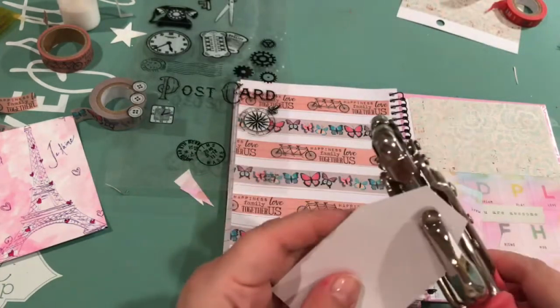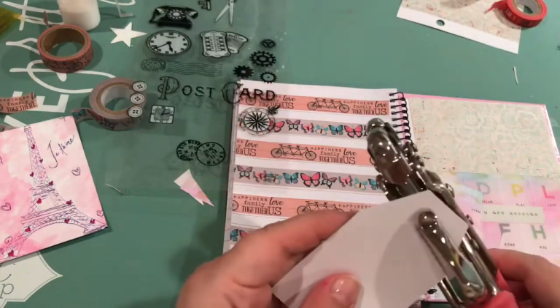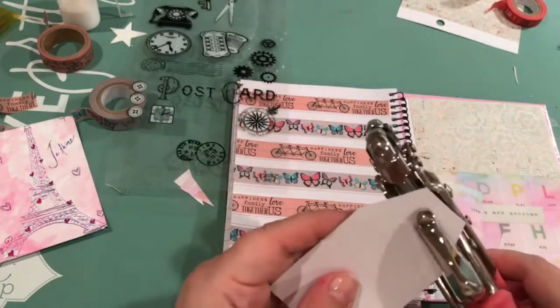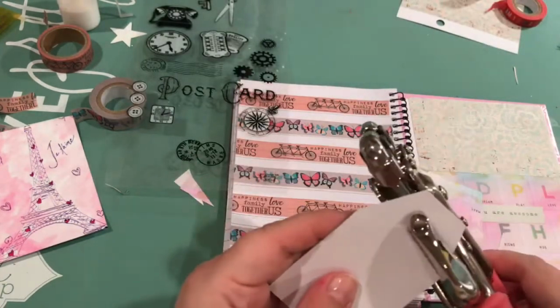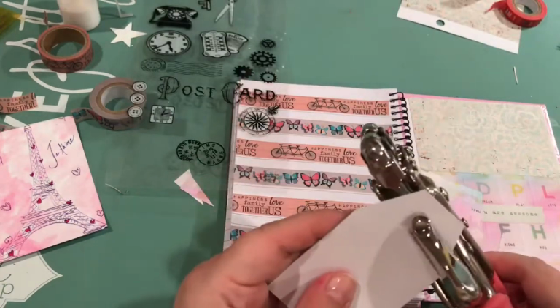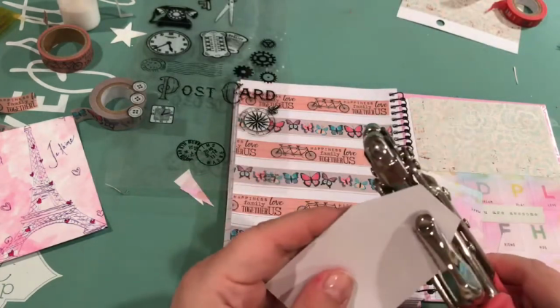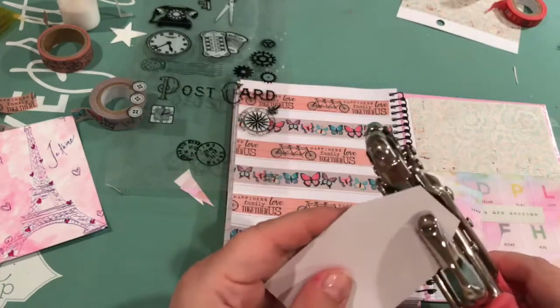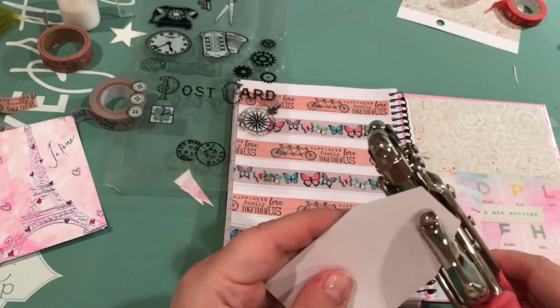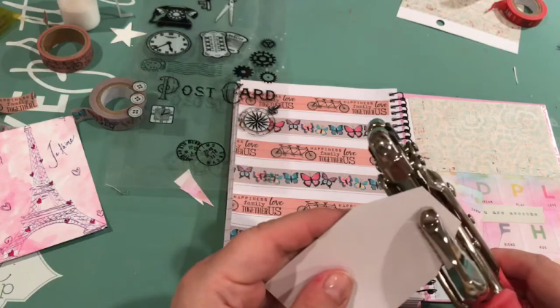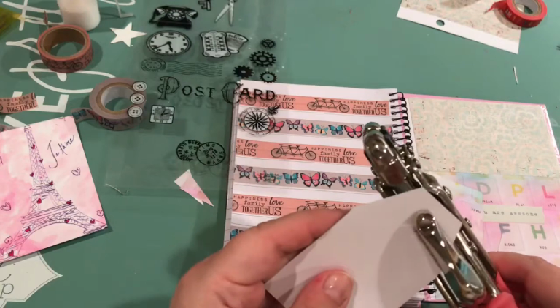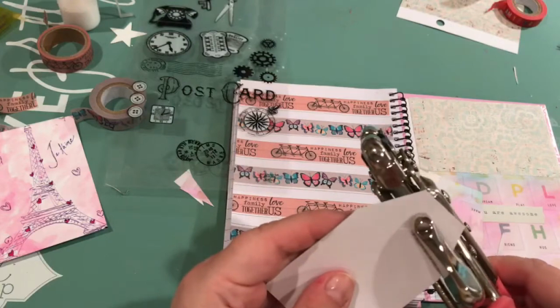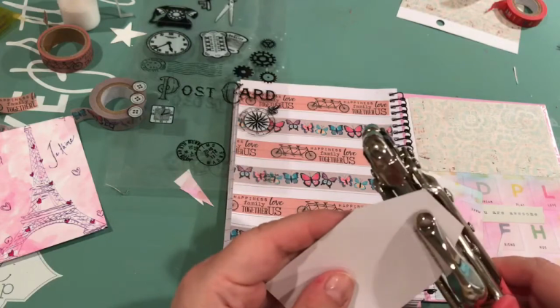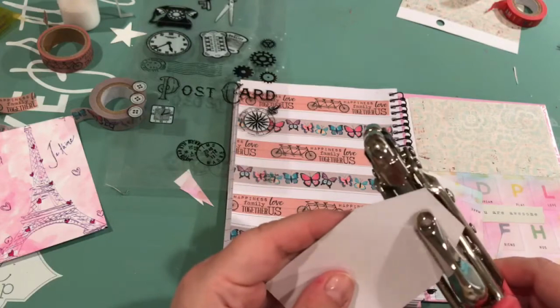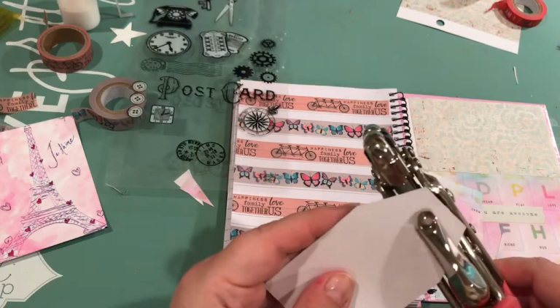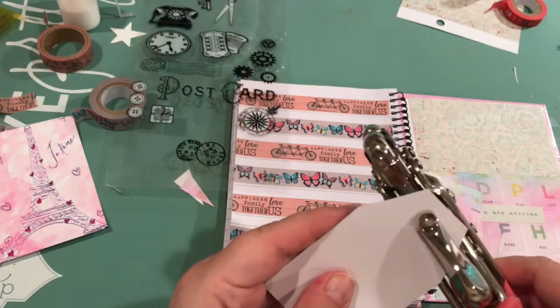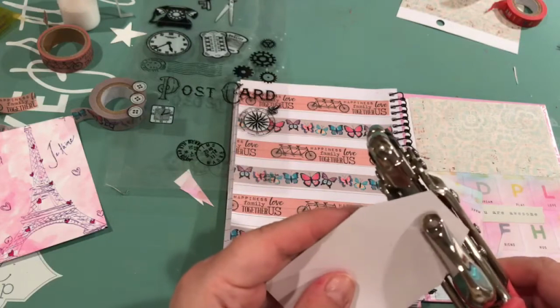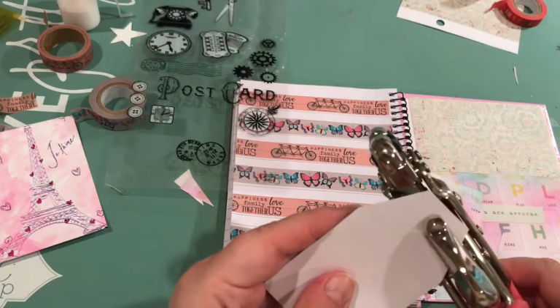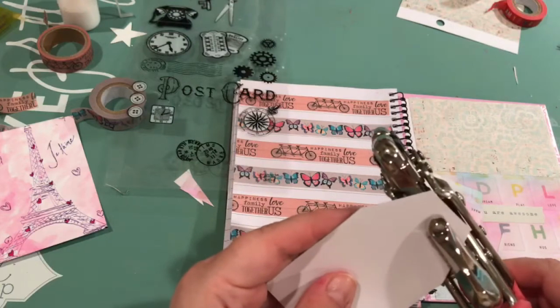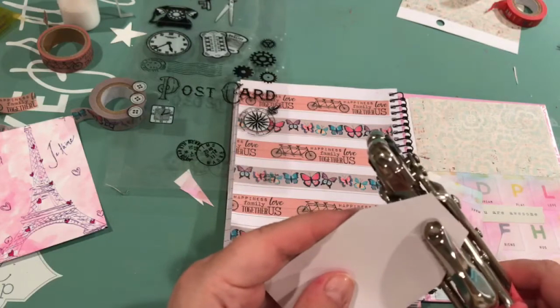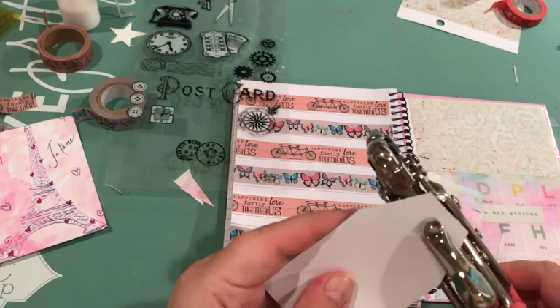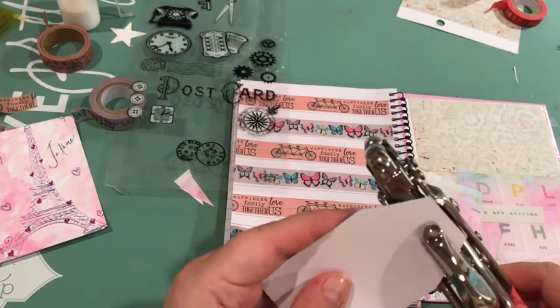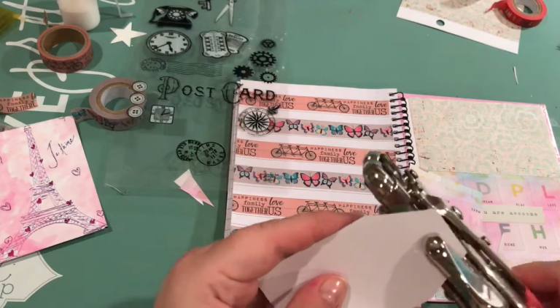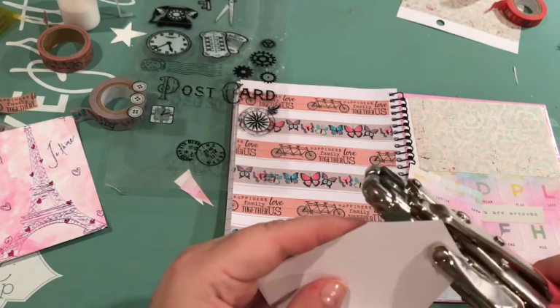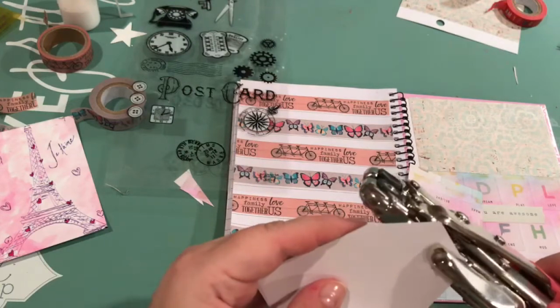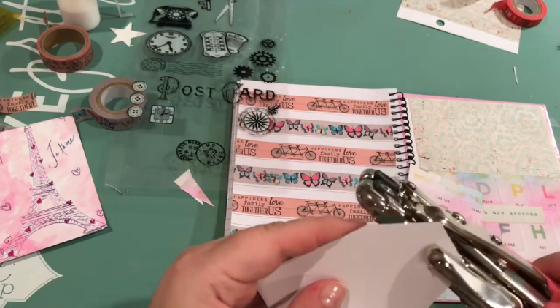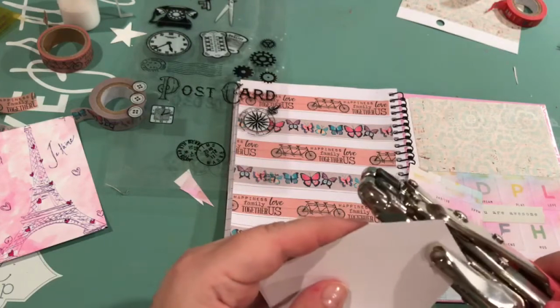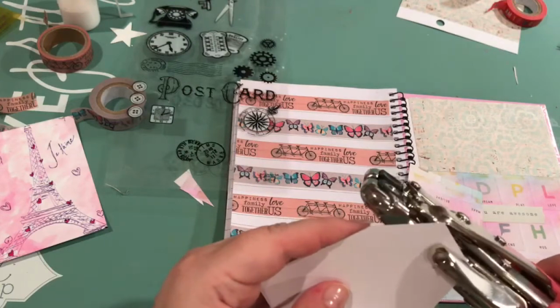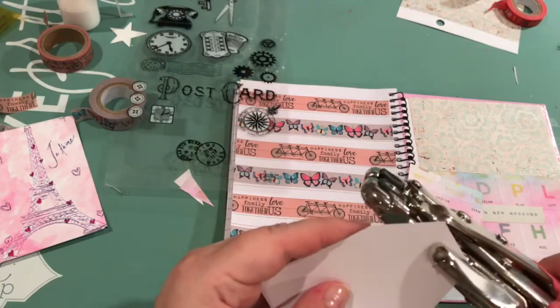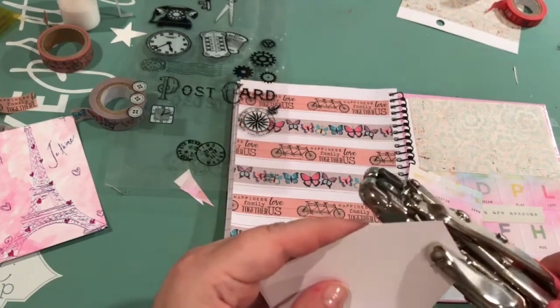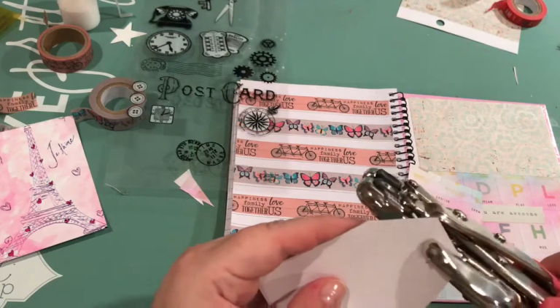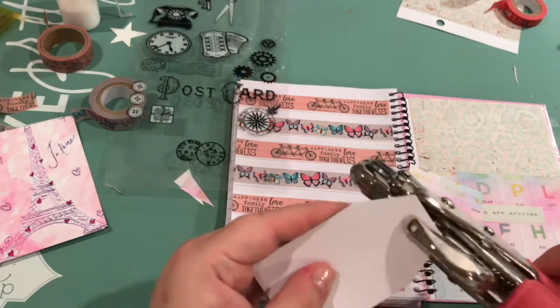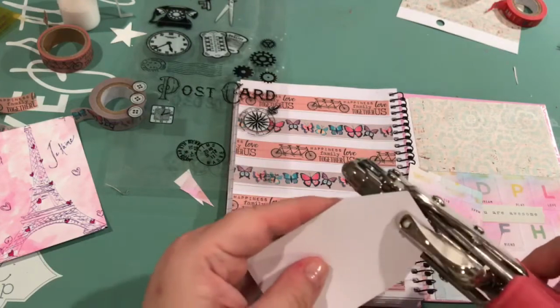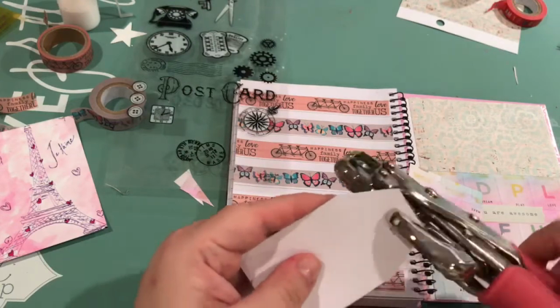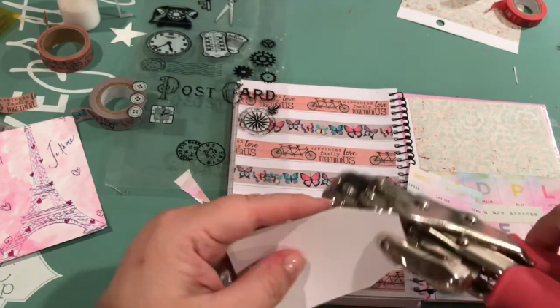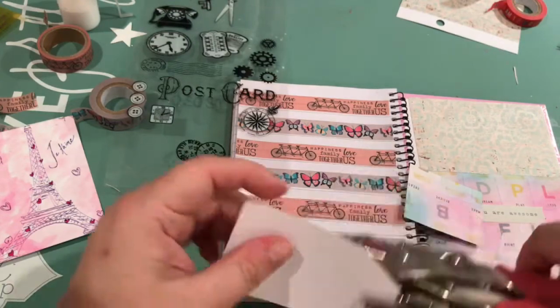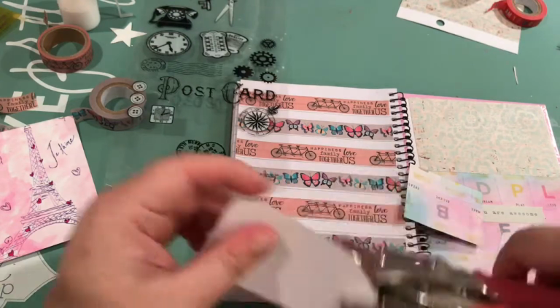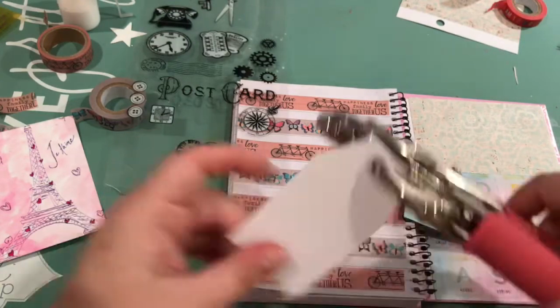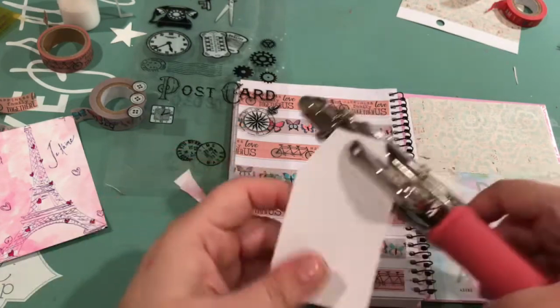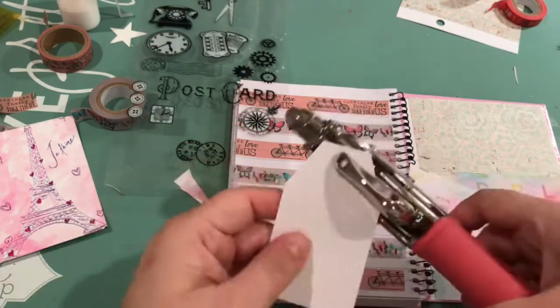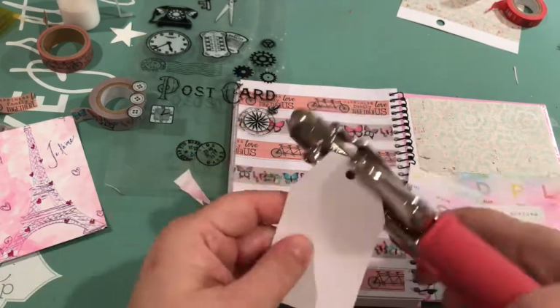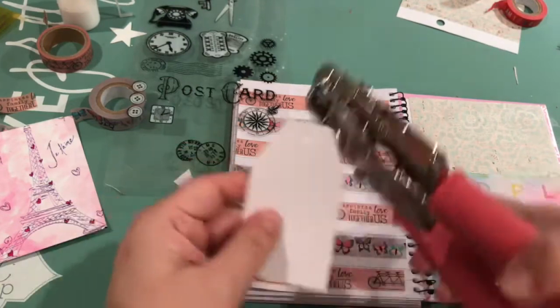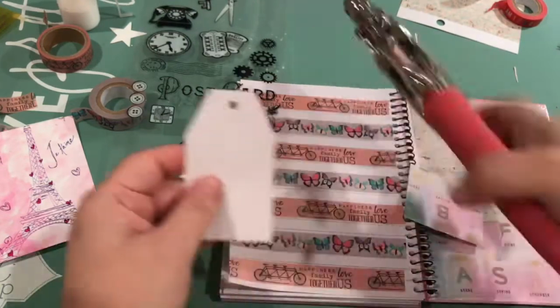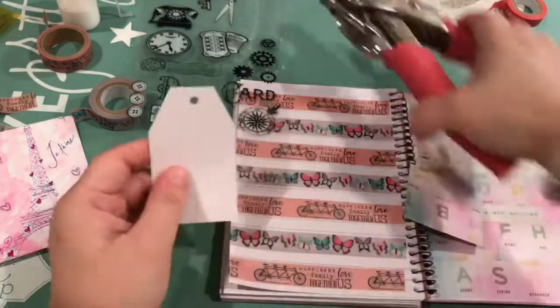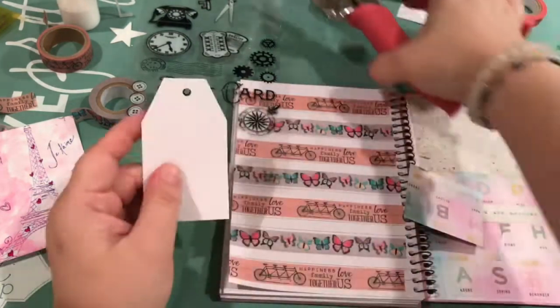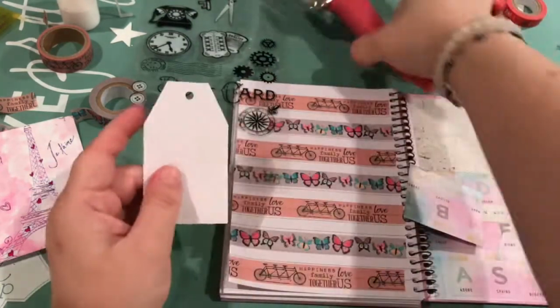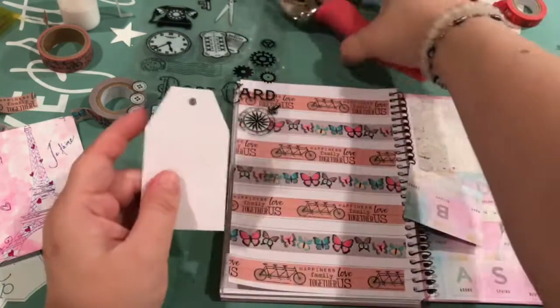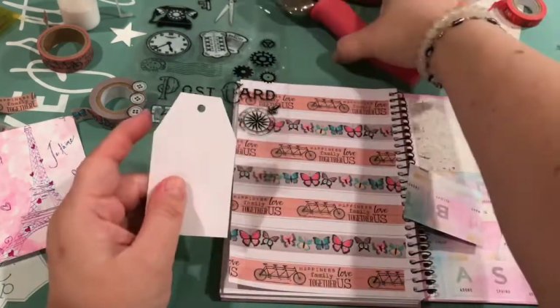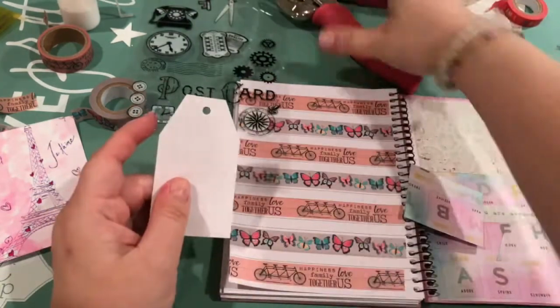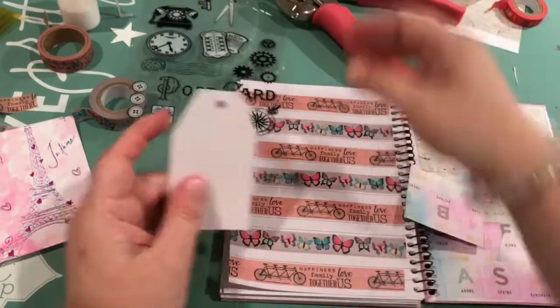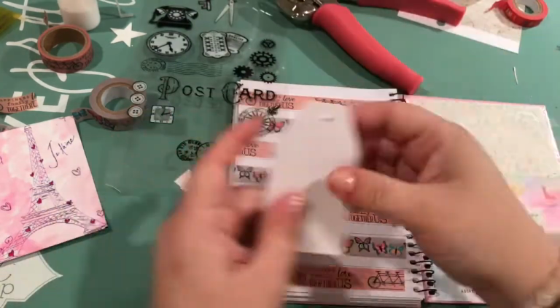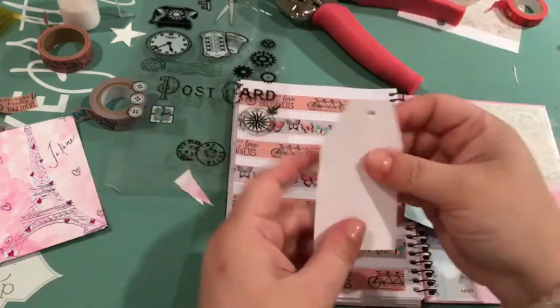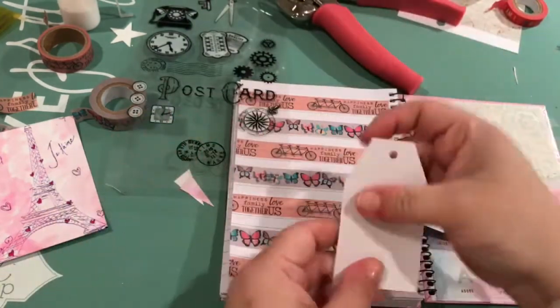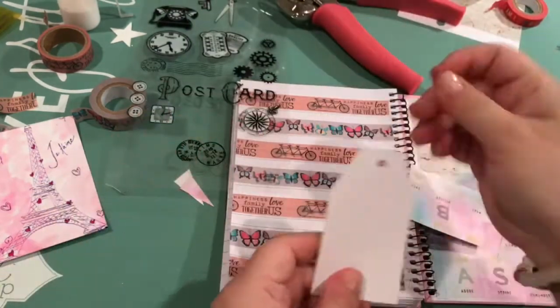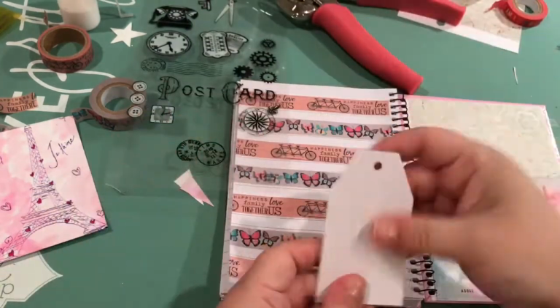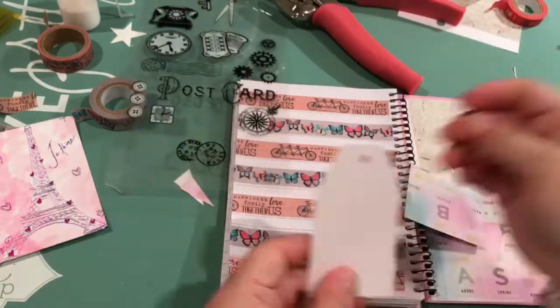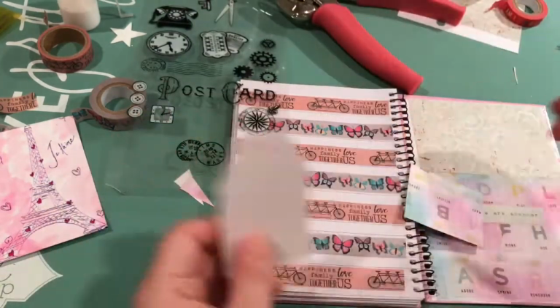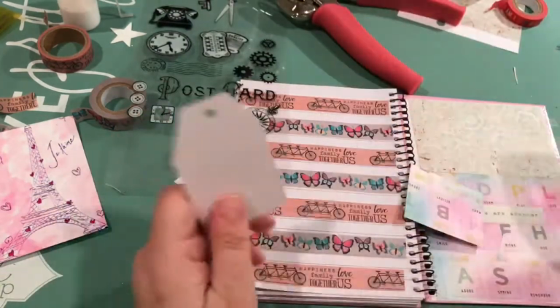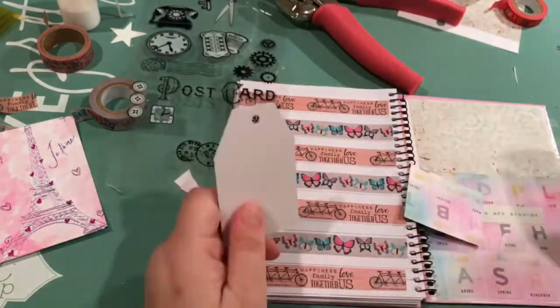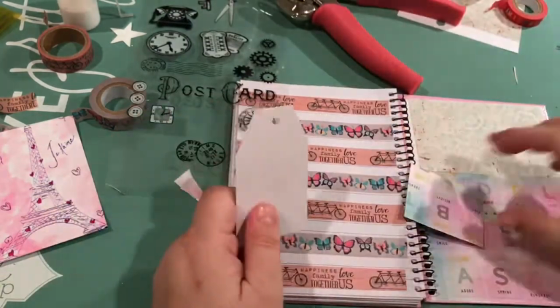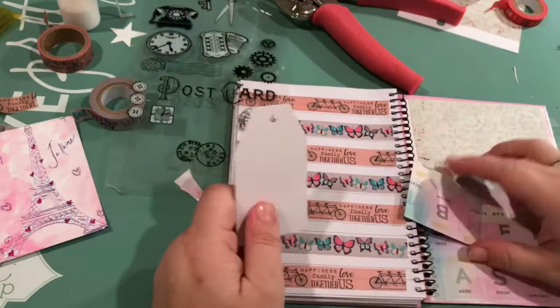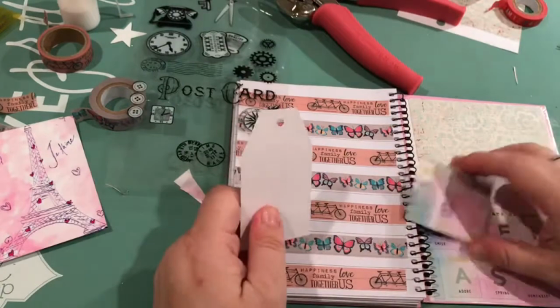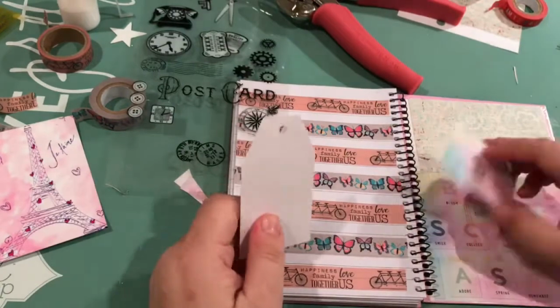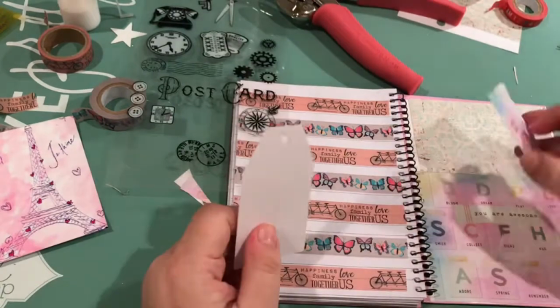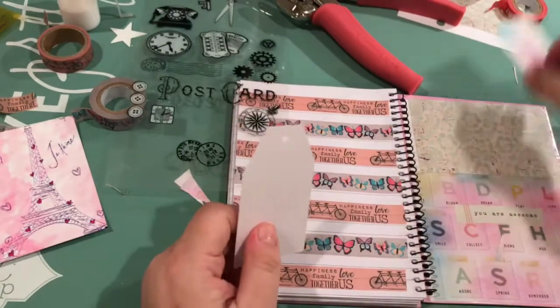Just punching a hole in this tag. There's my Crop-A-Dile.